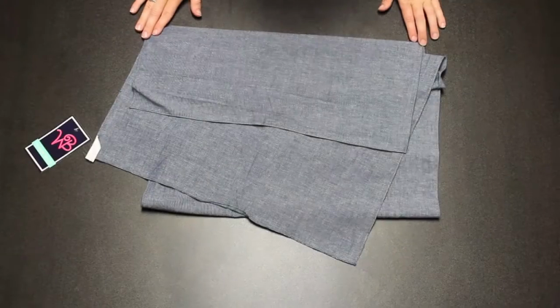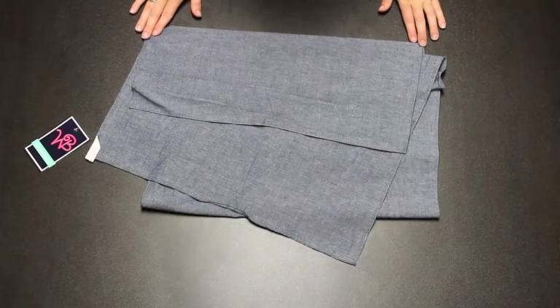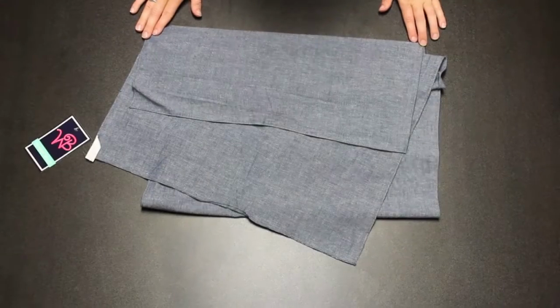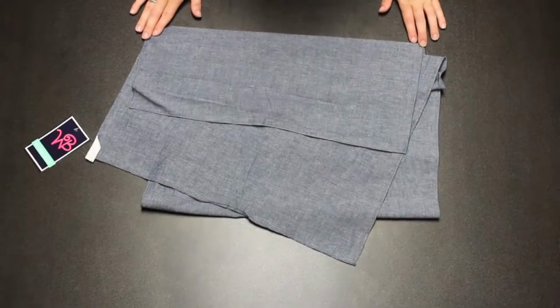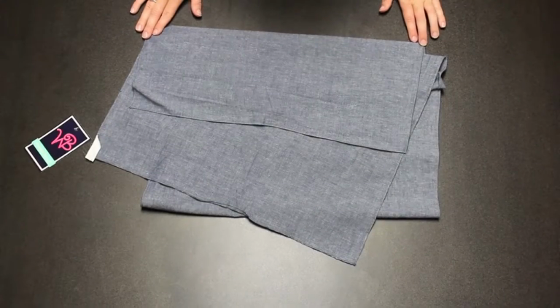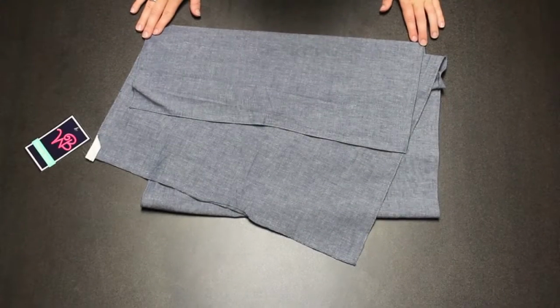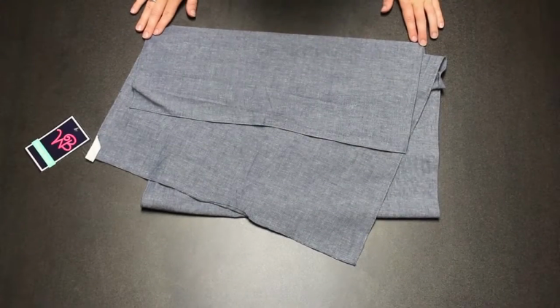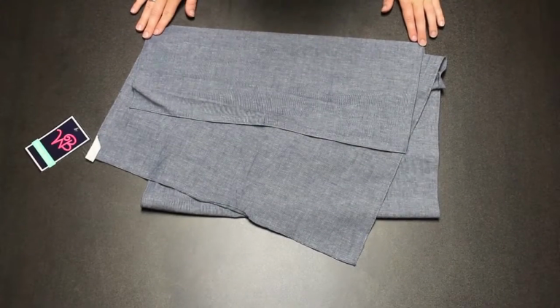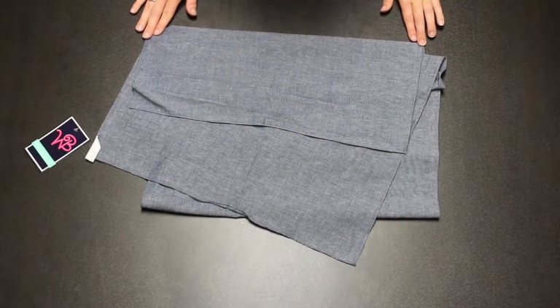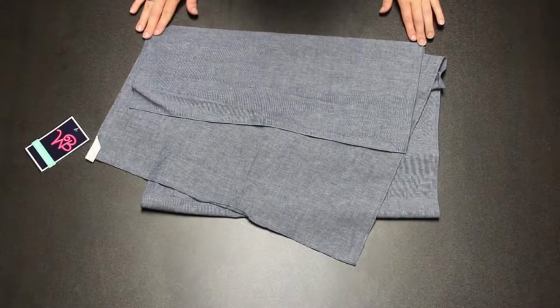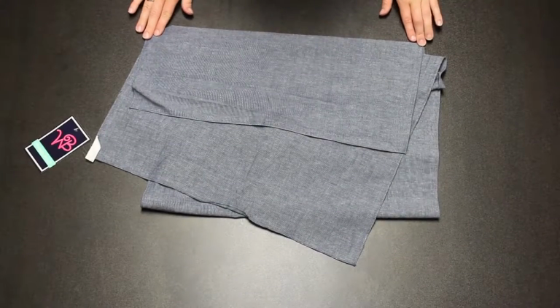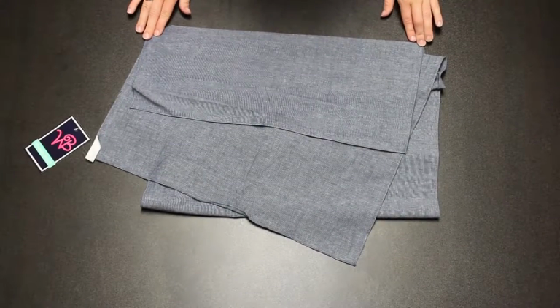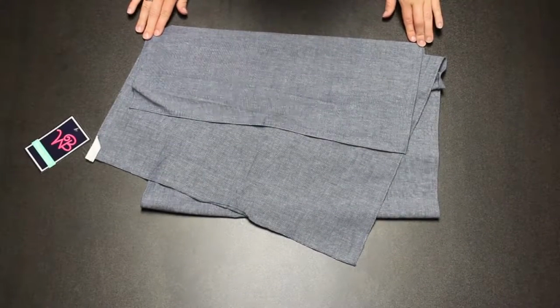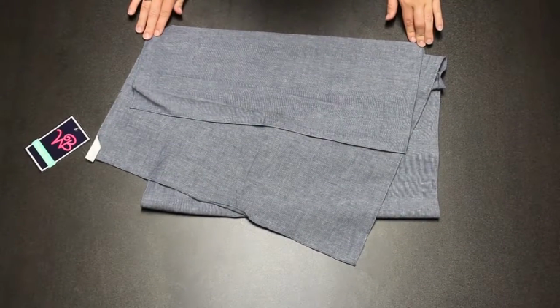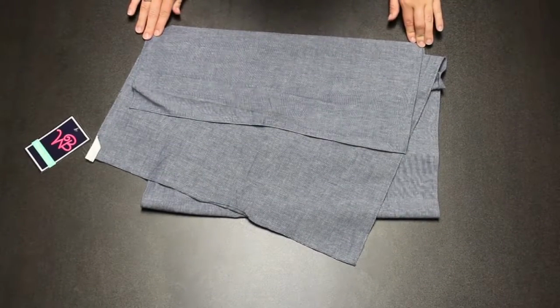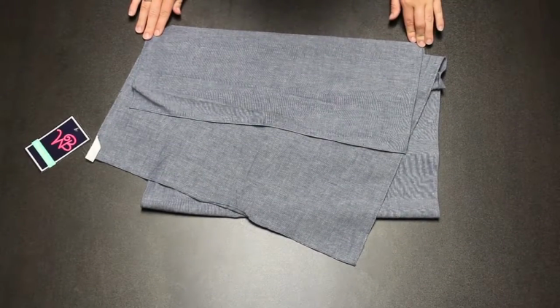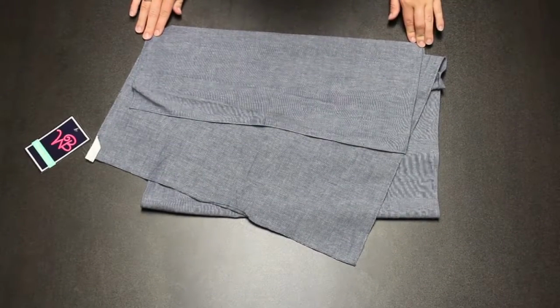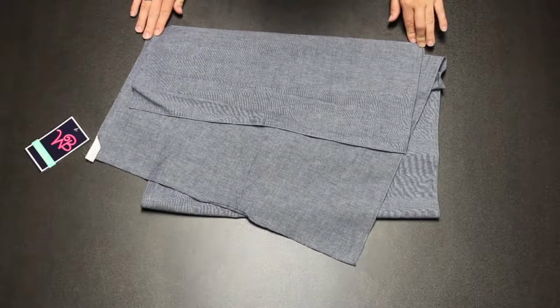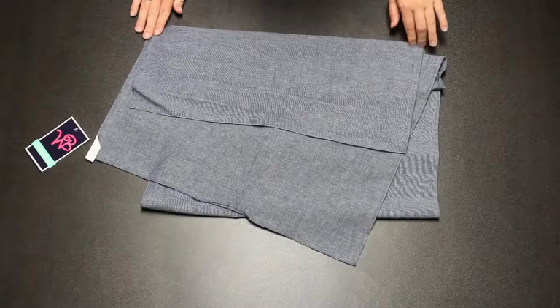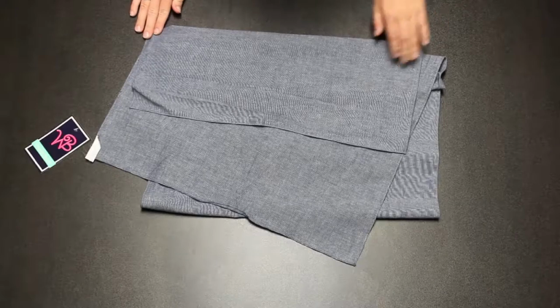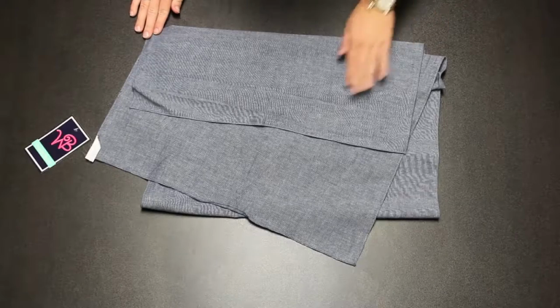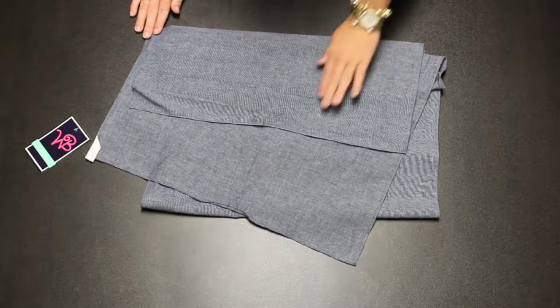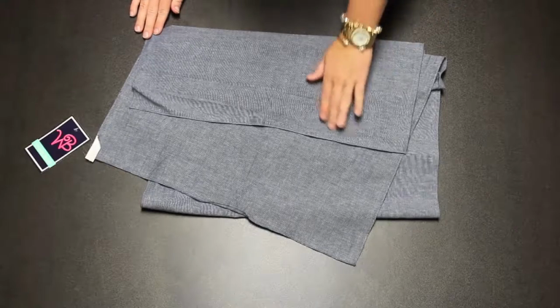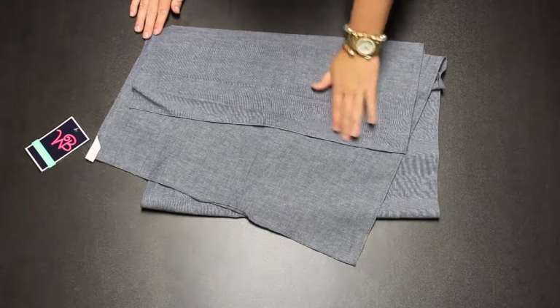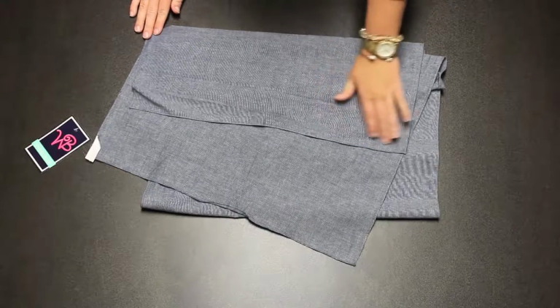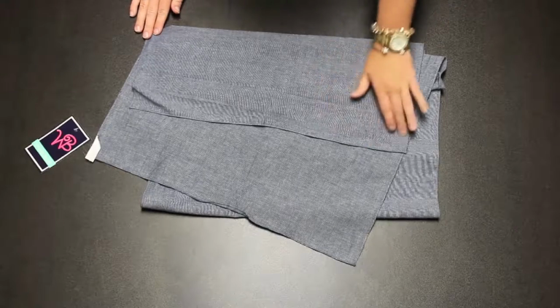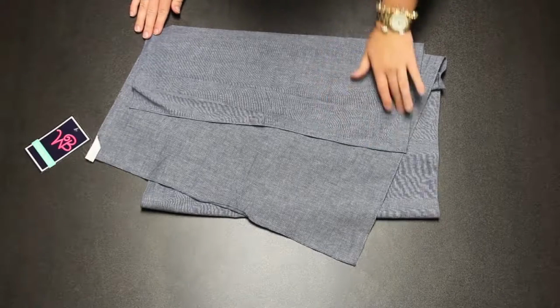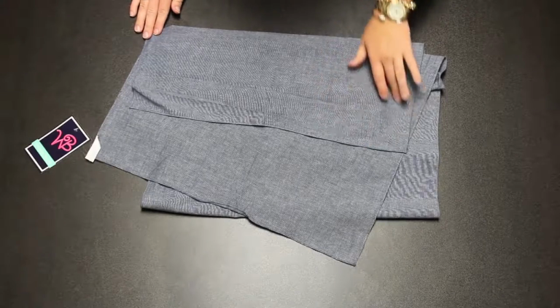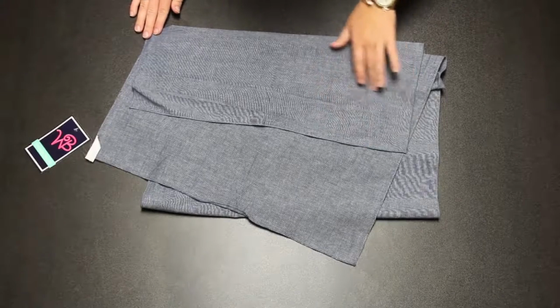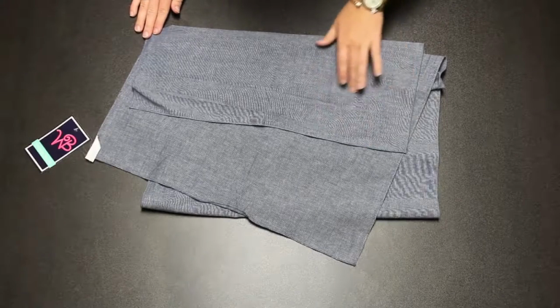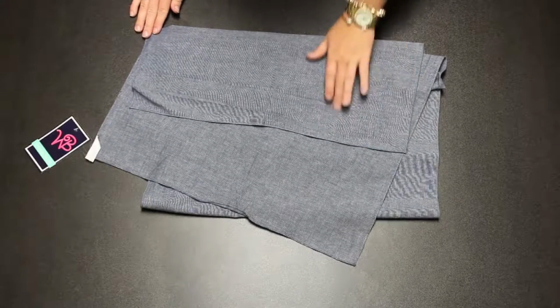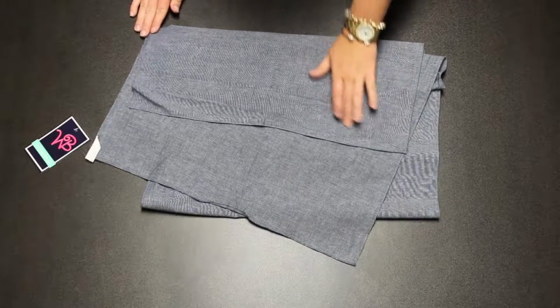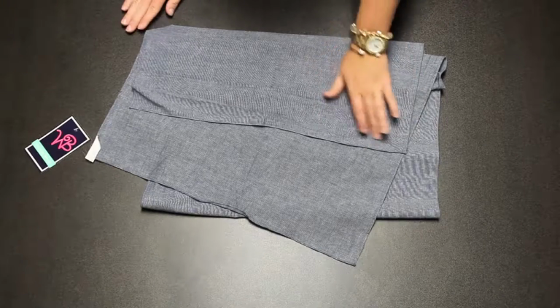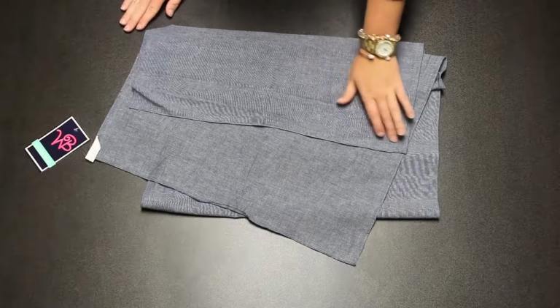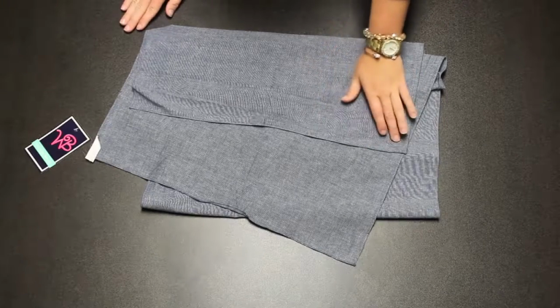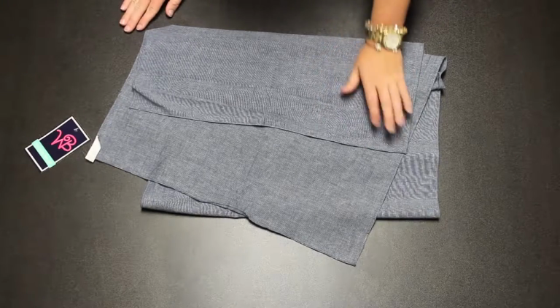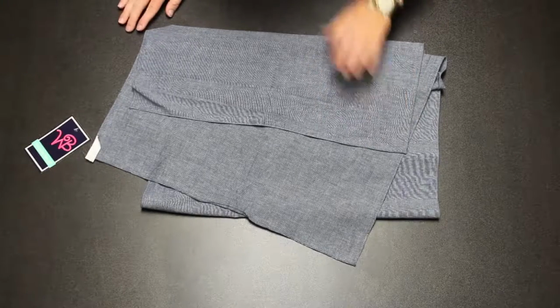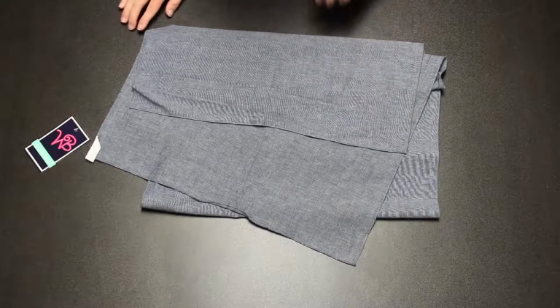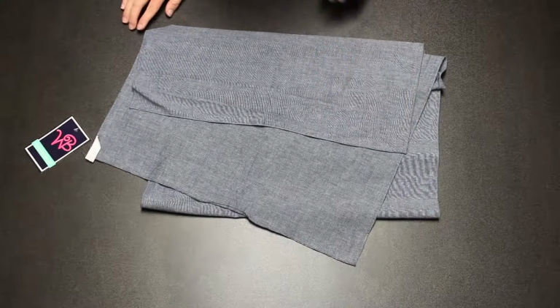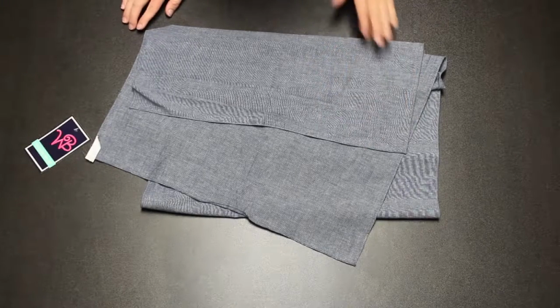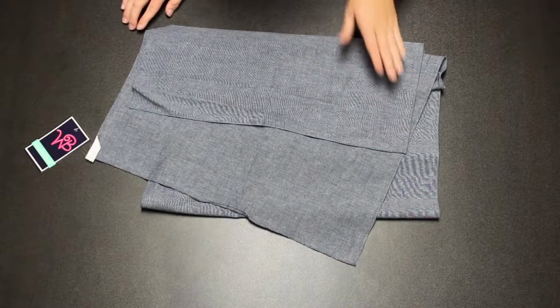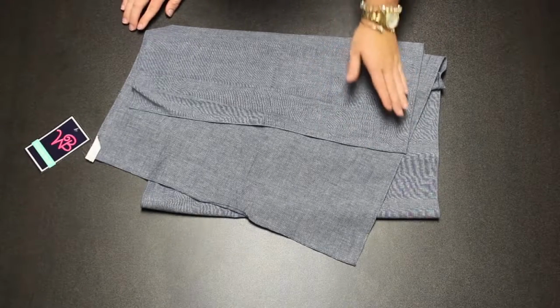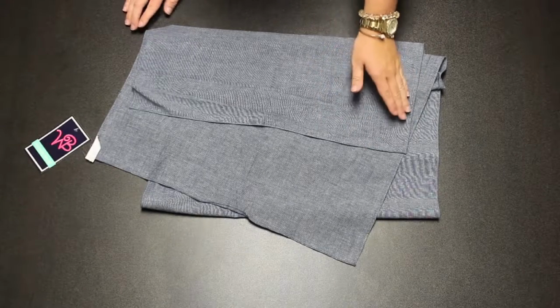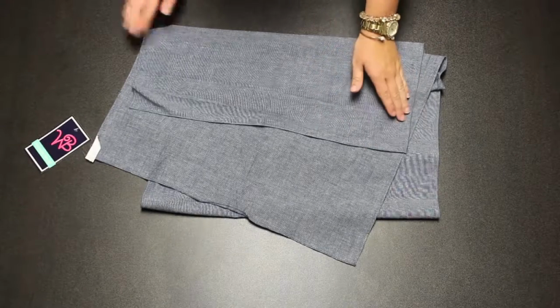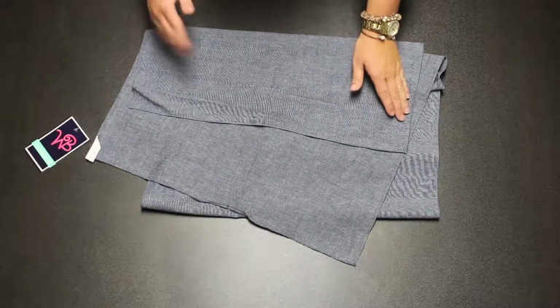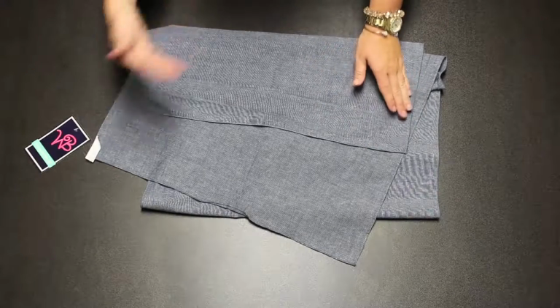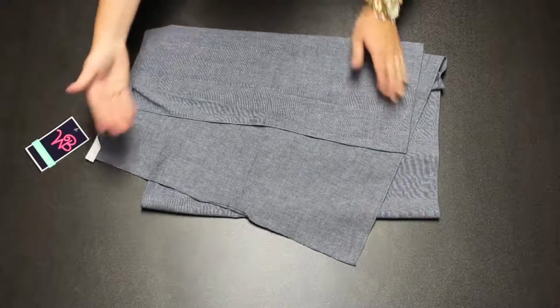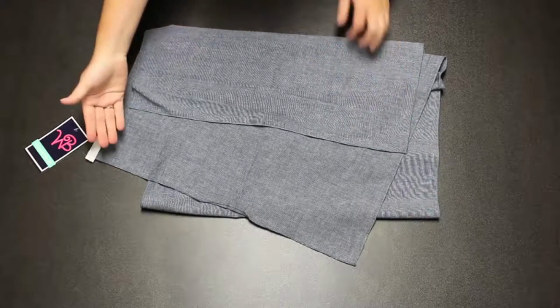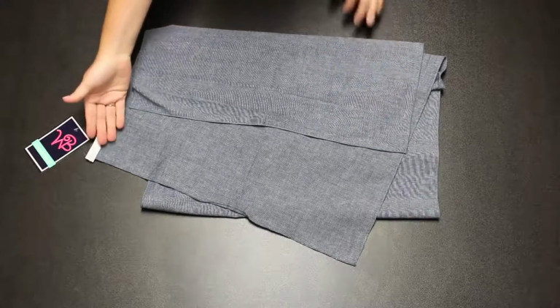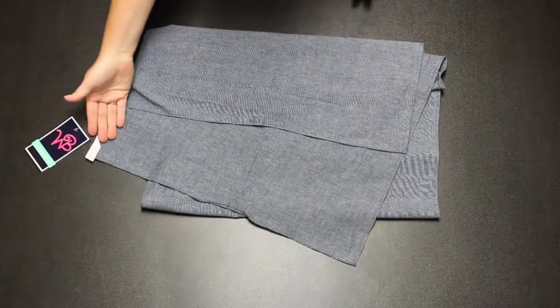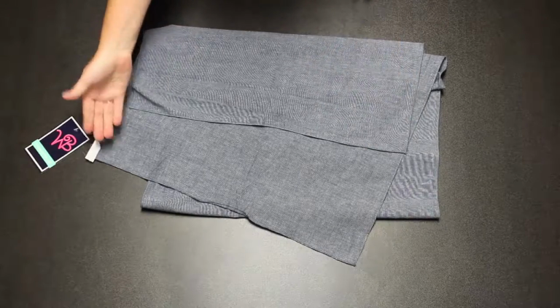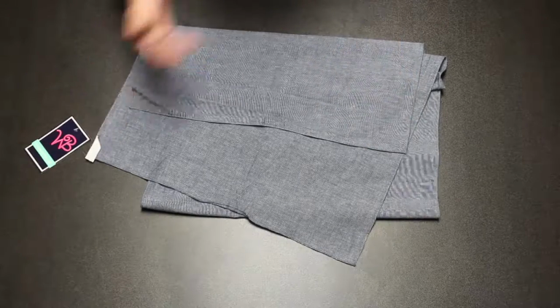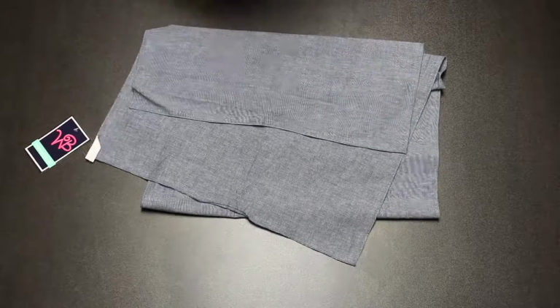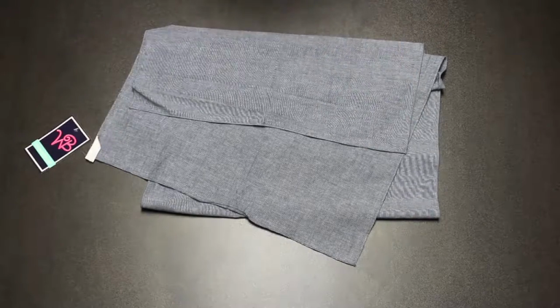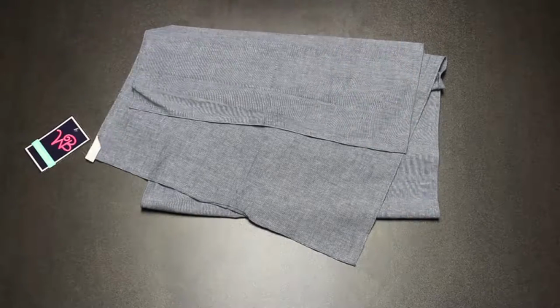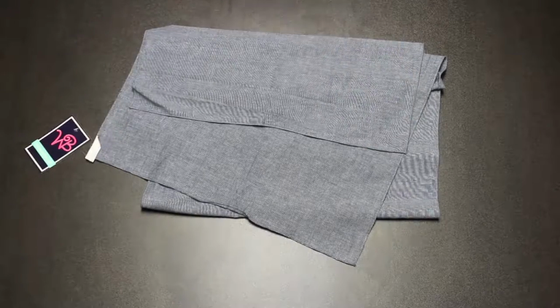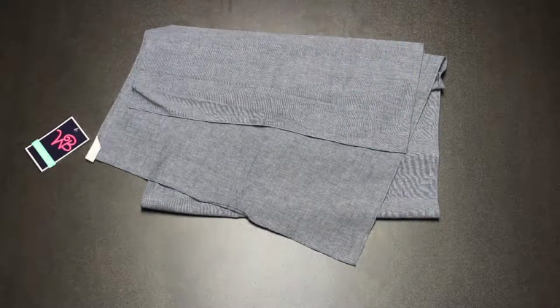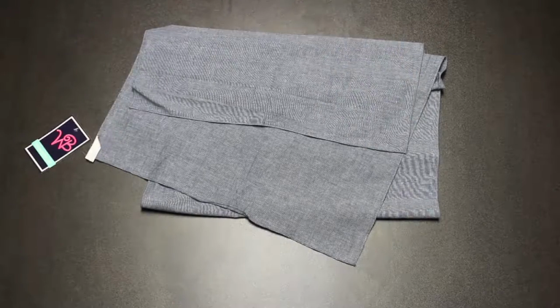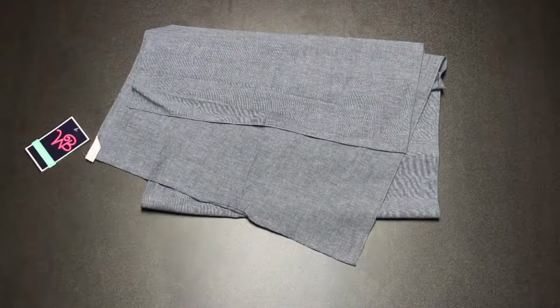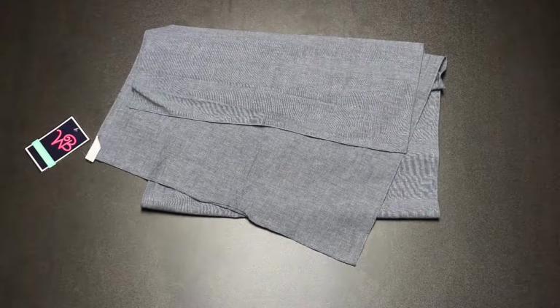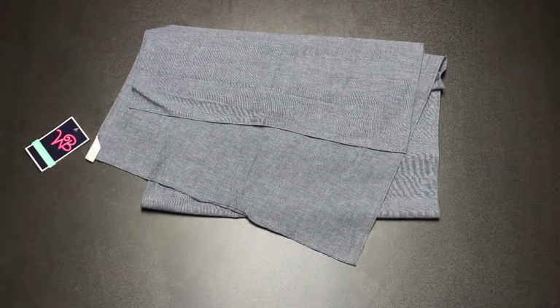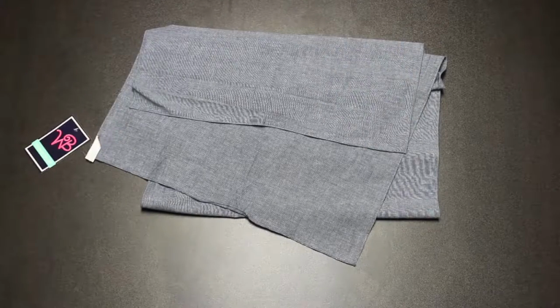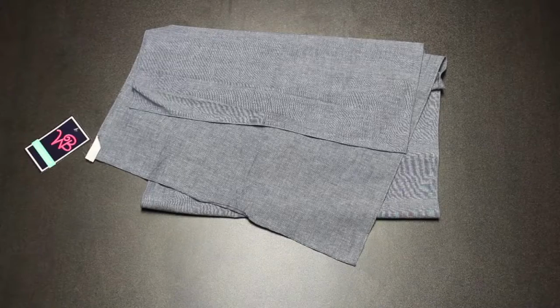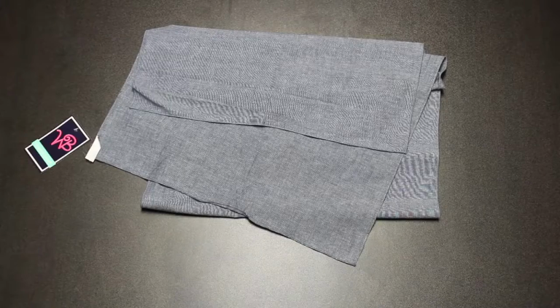Here we have our MS-1025 chambray scarf. Your monogram will go here, squared up to the corner opposite of the tag.